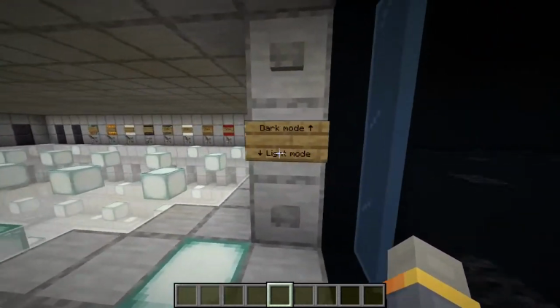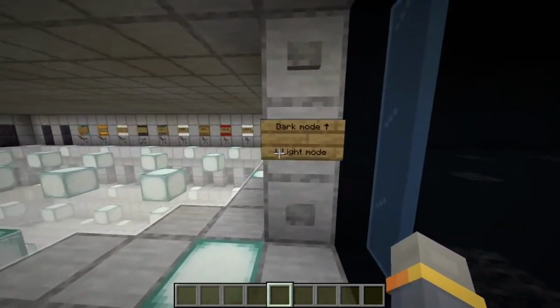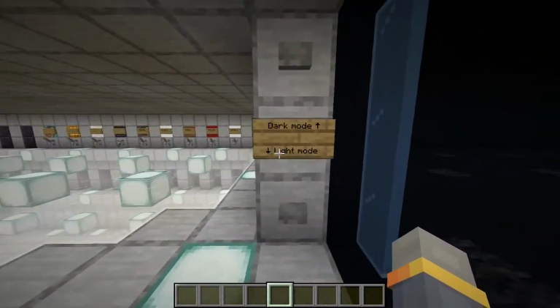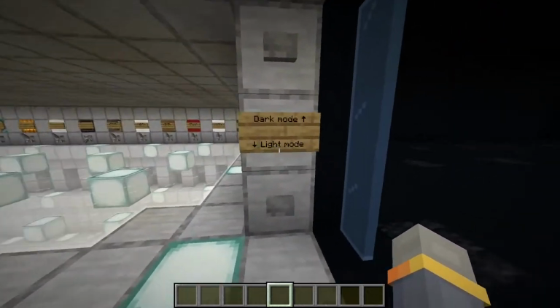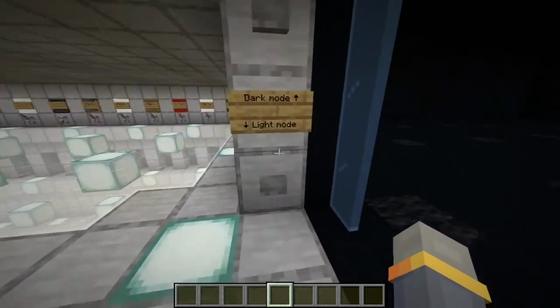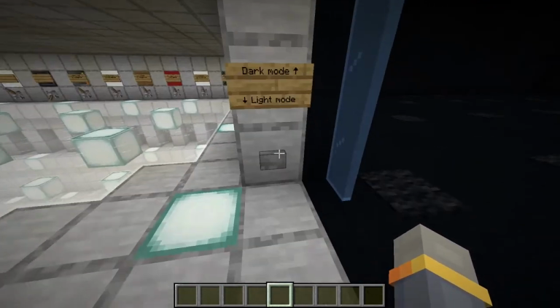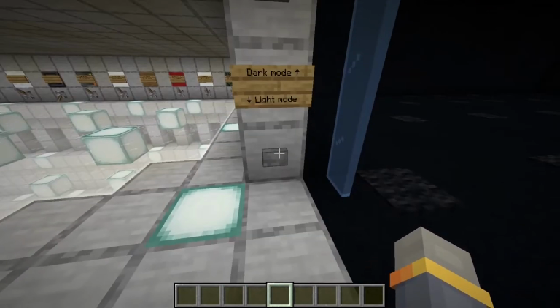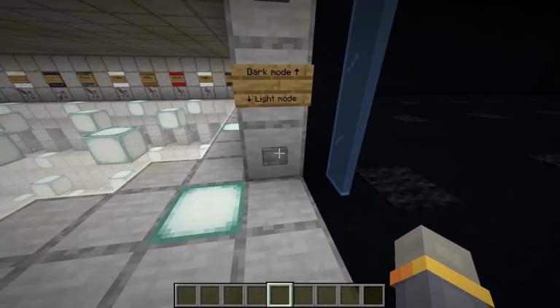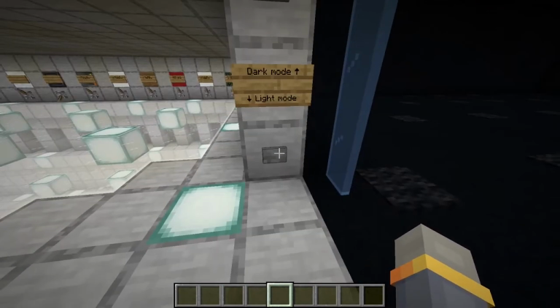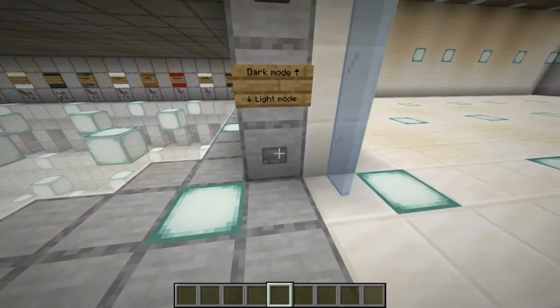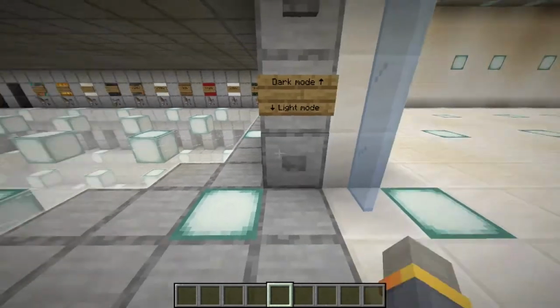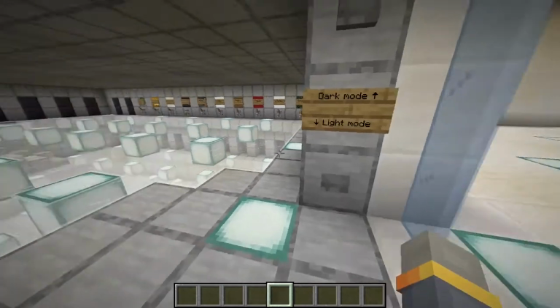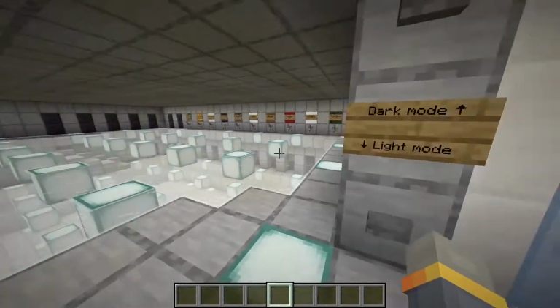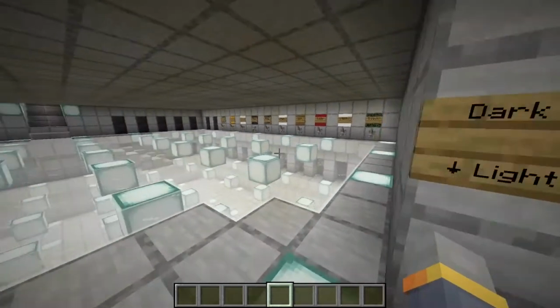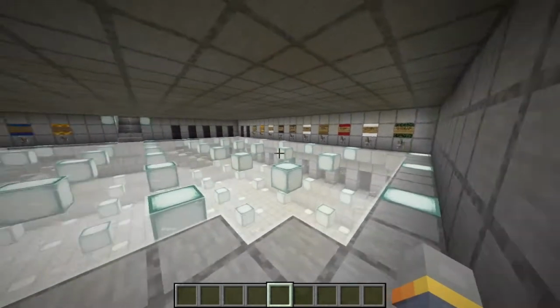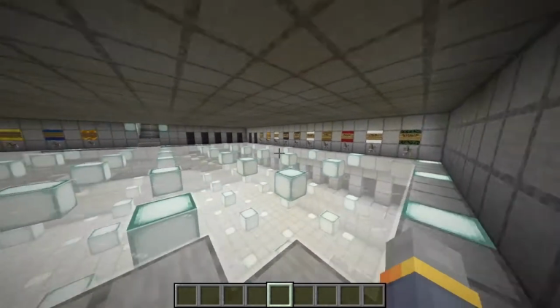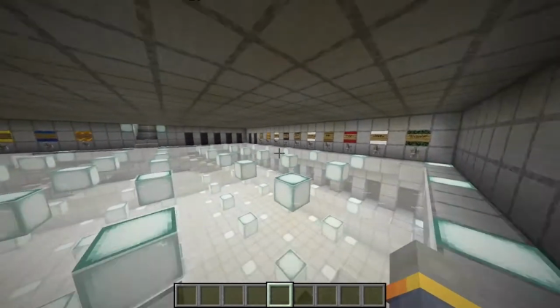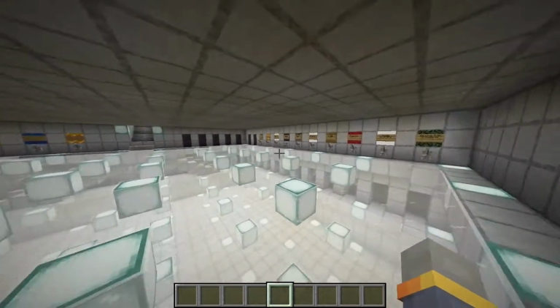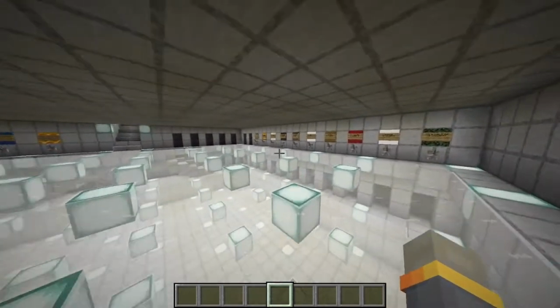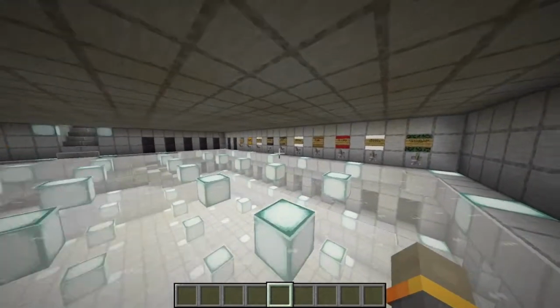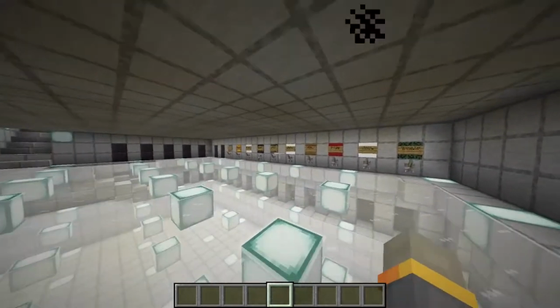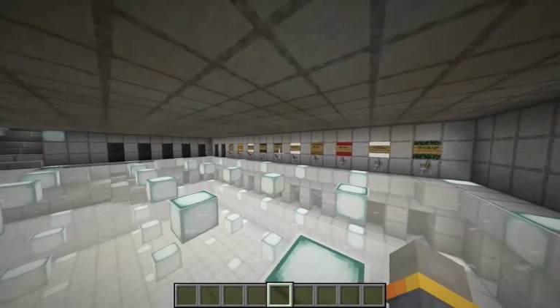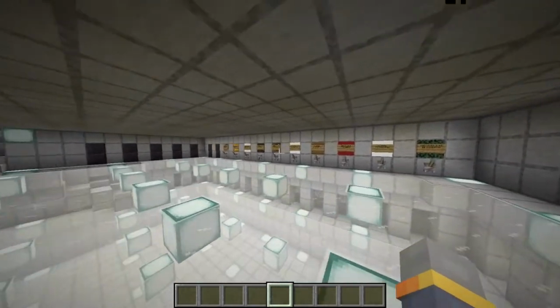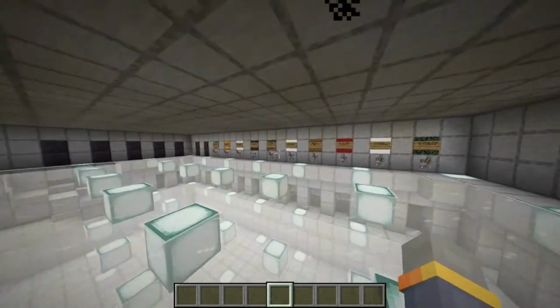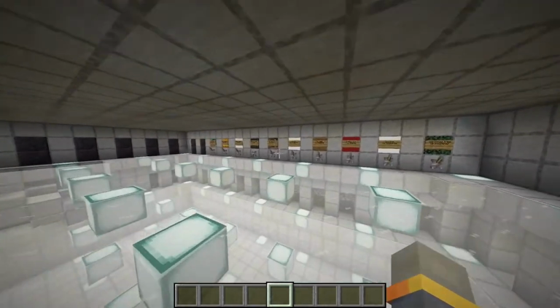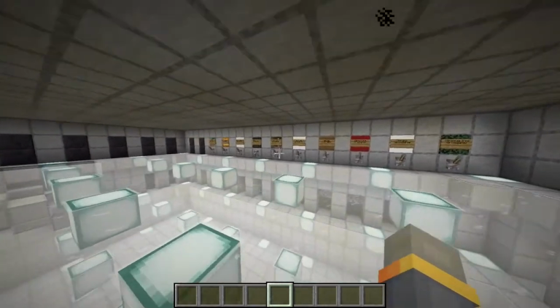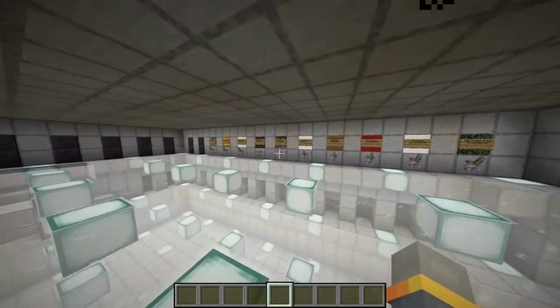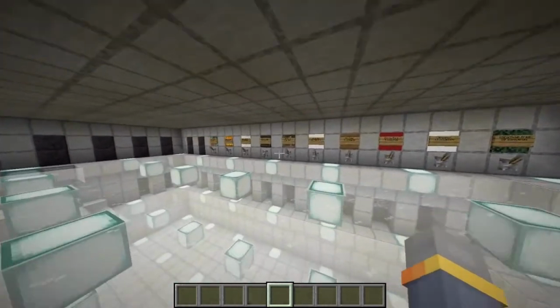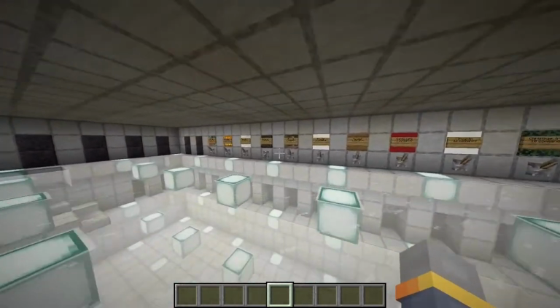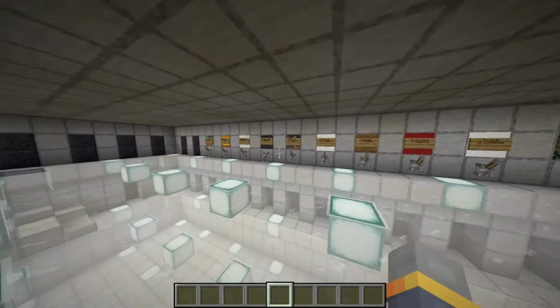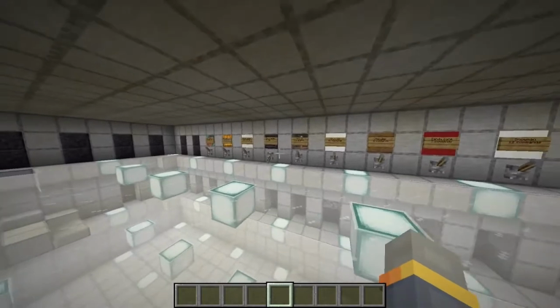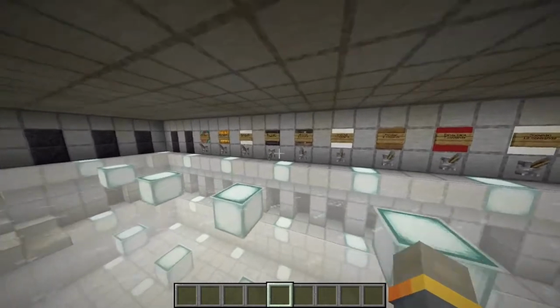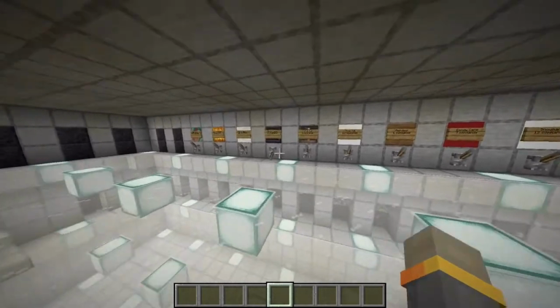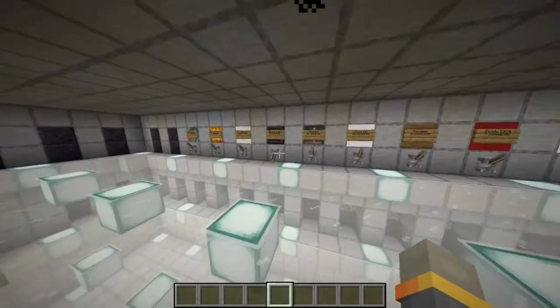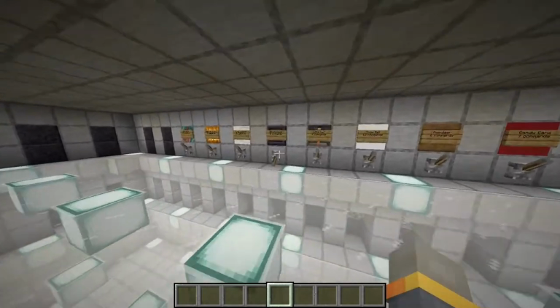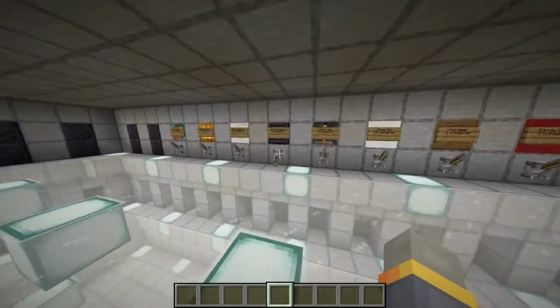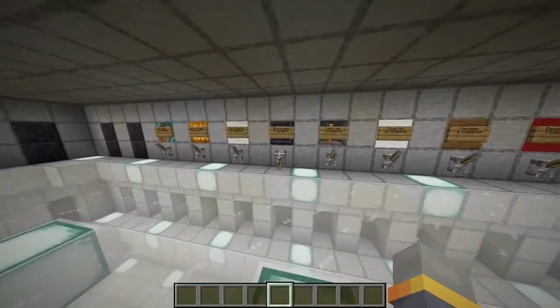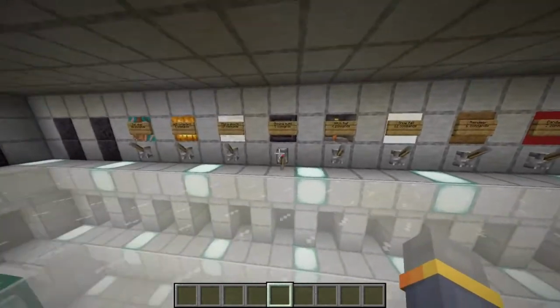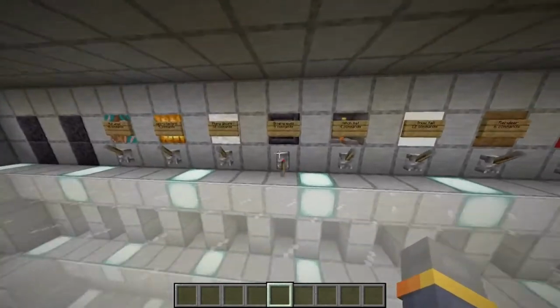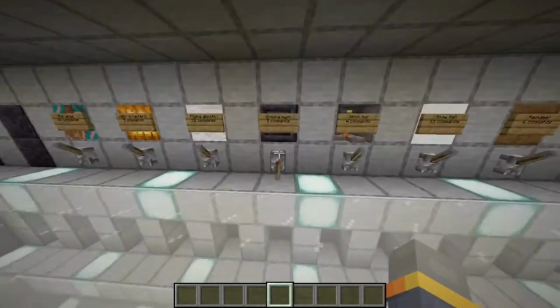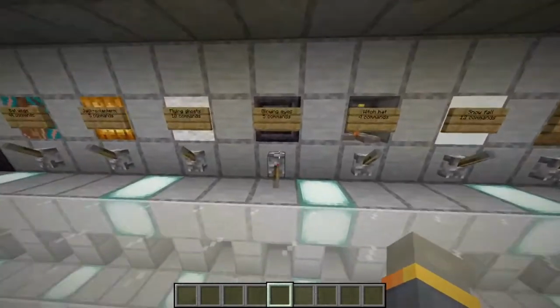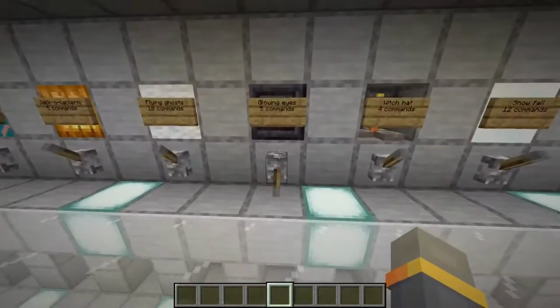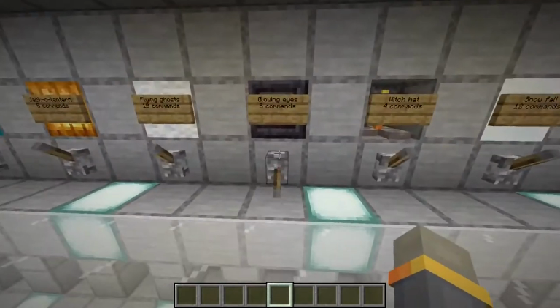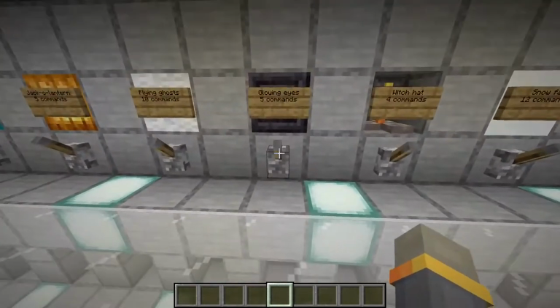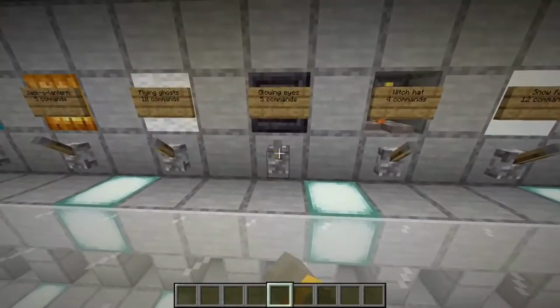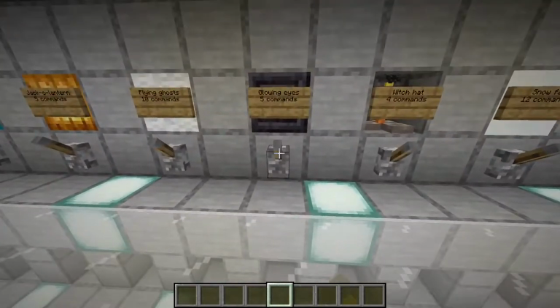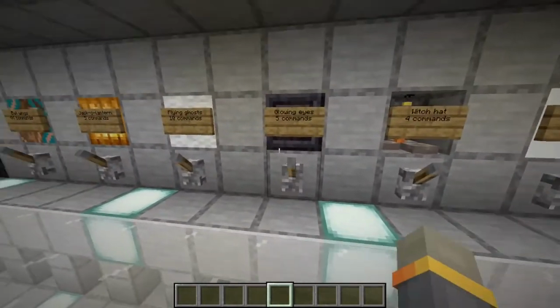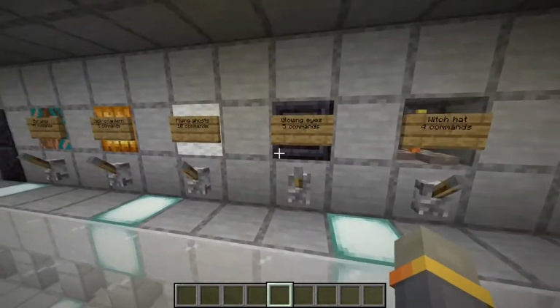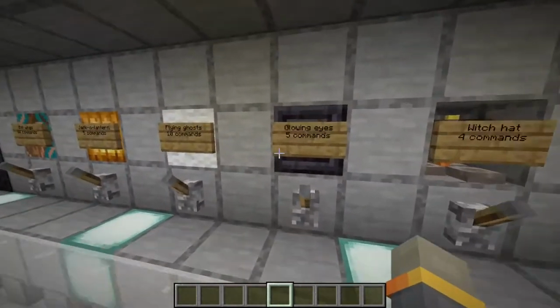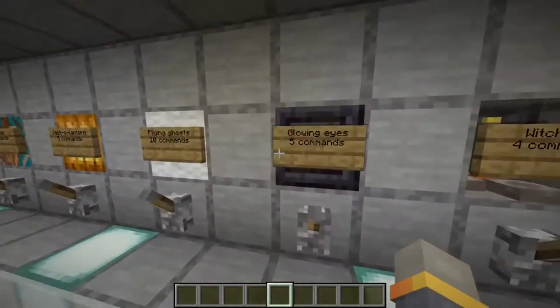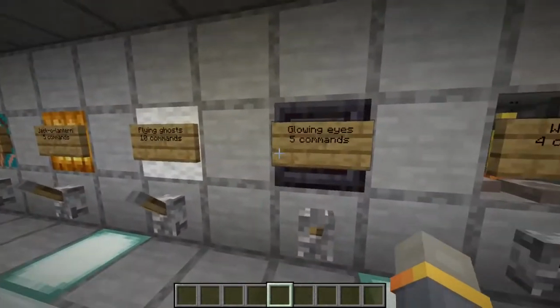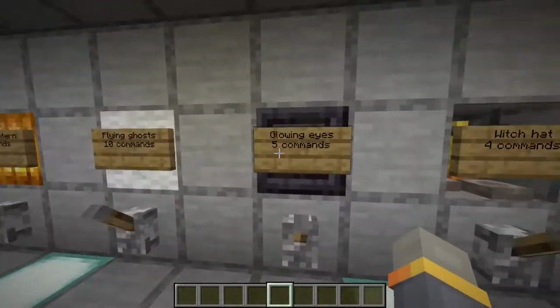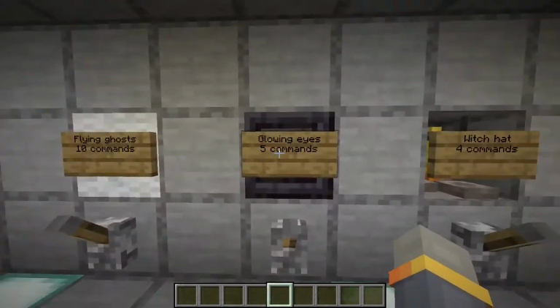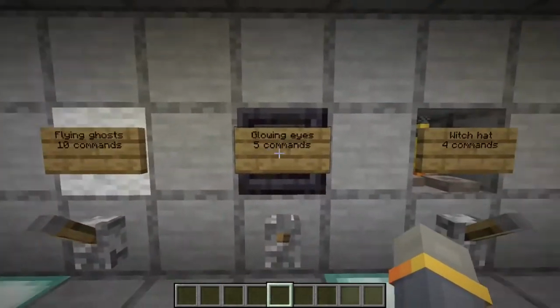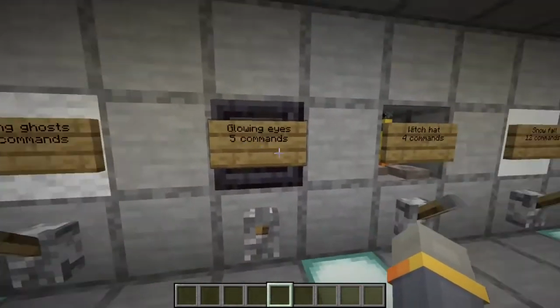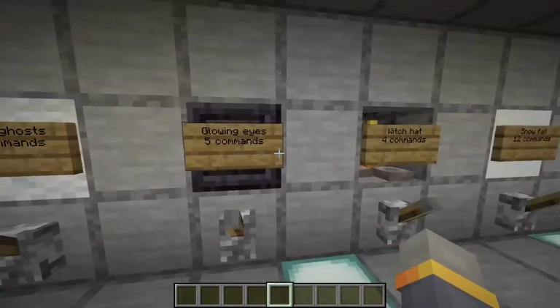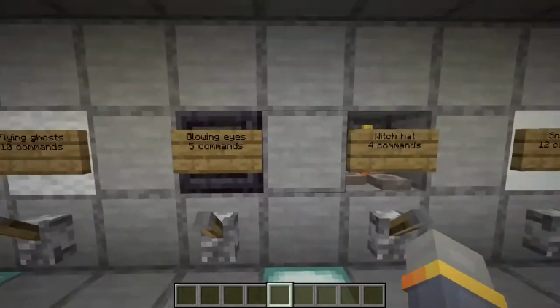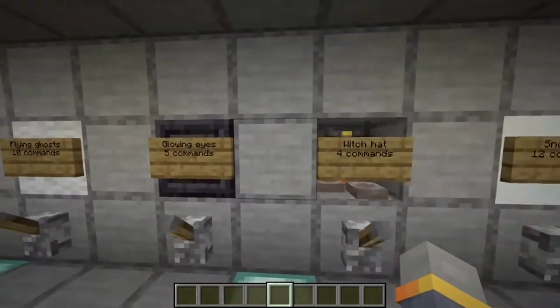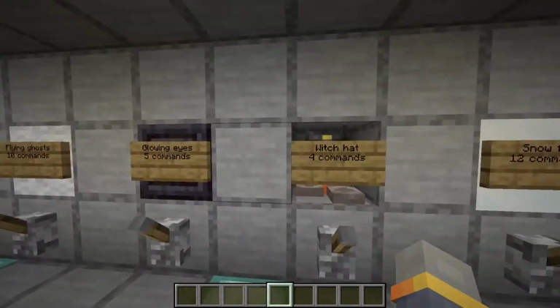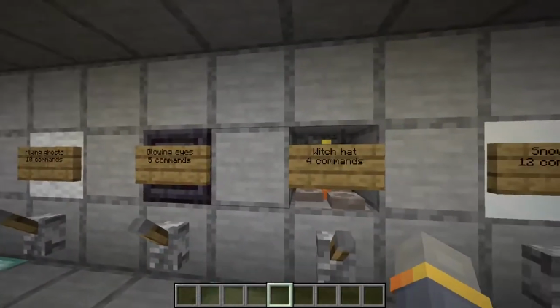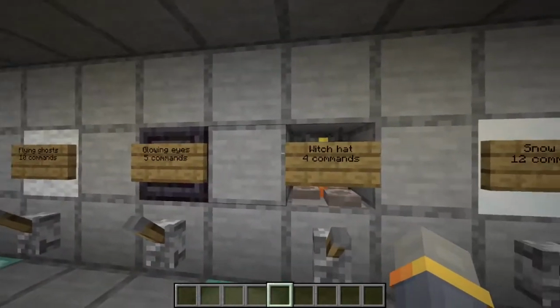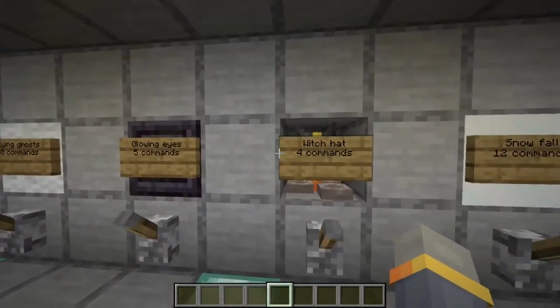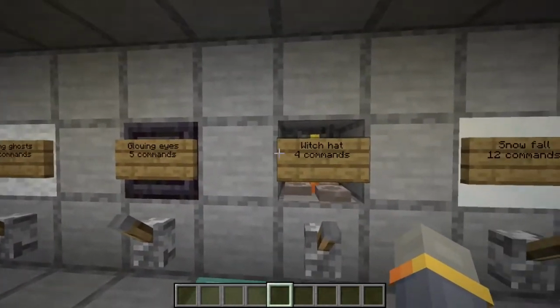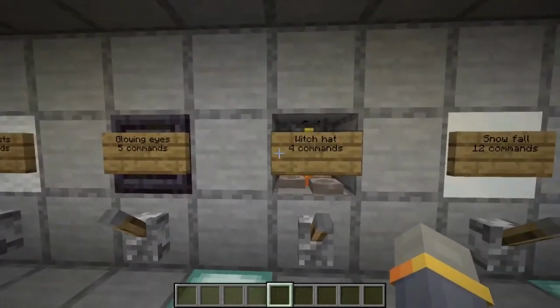Now we can move on to our second particle. Those are the glowing eyes — they take five commands to do.